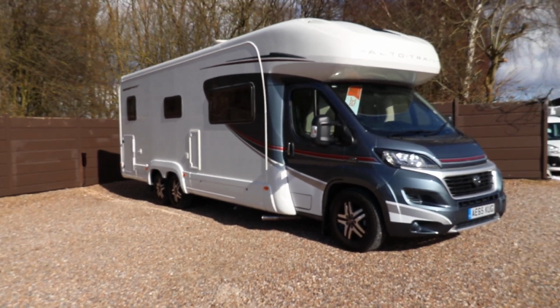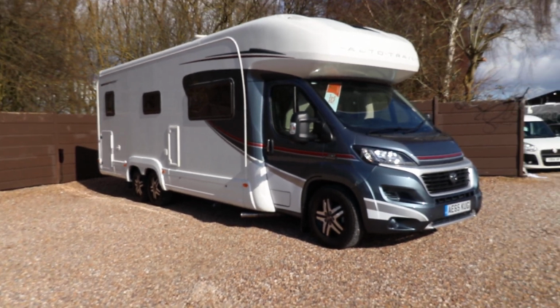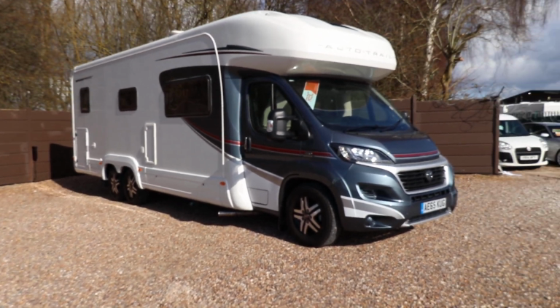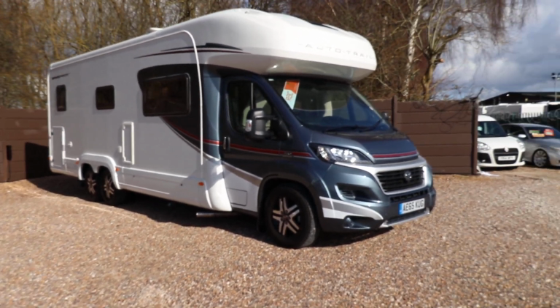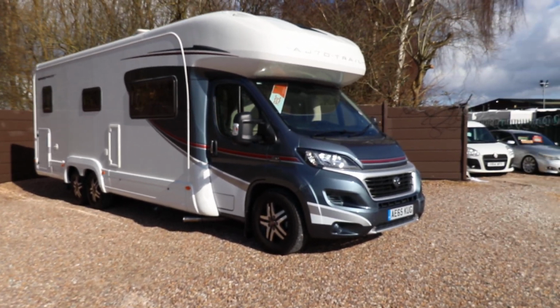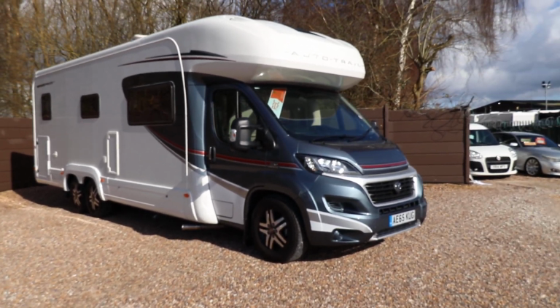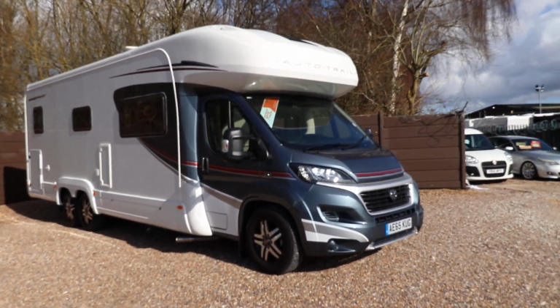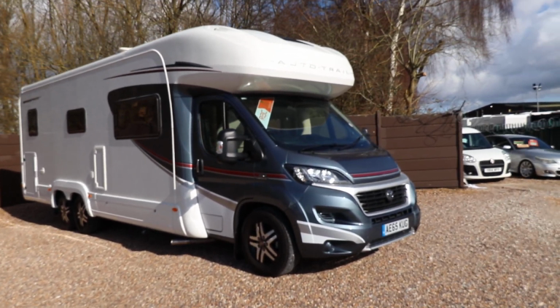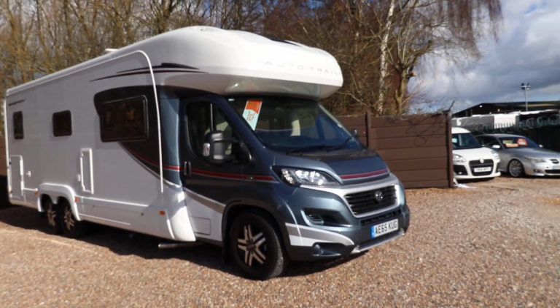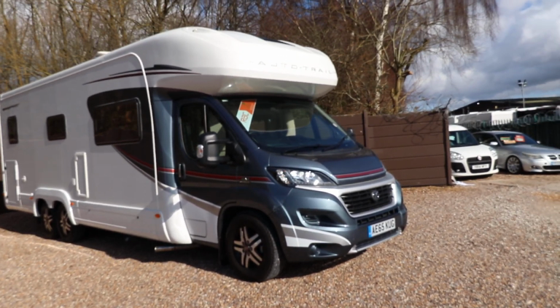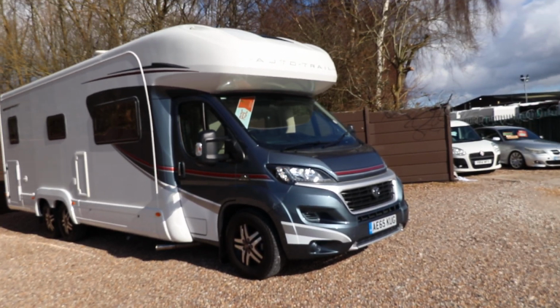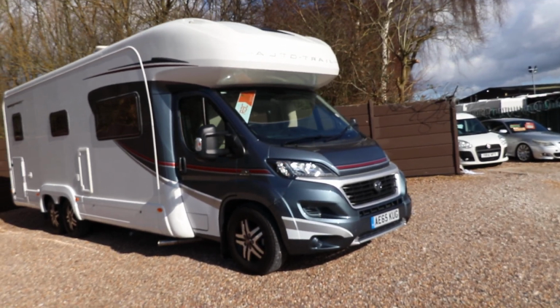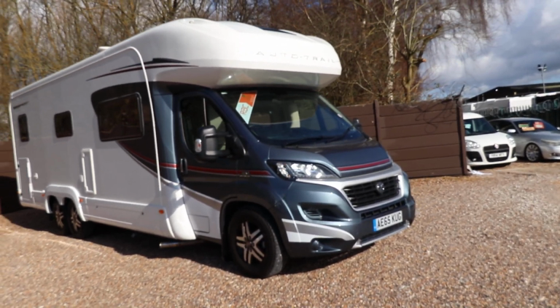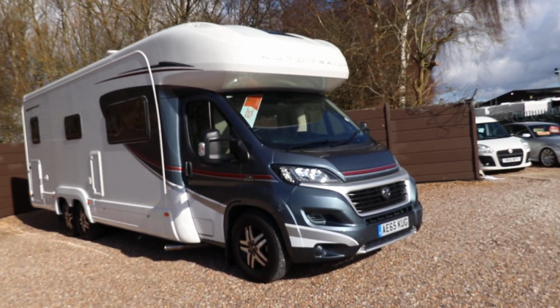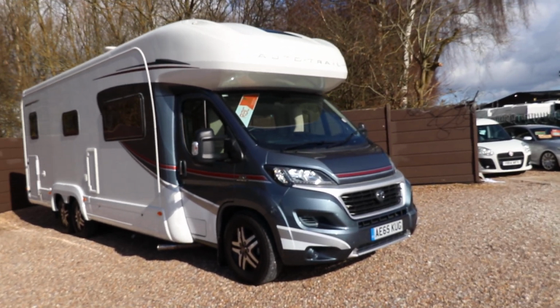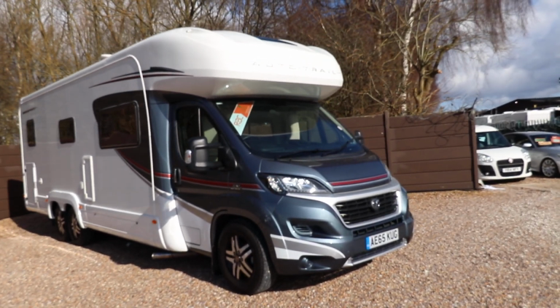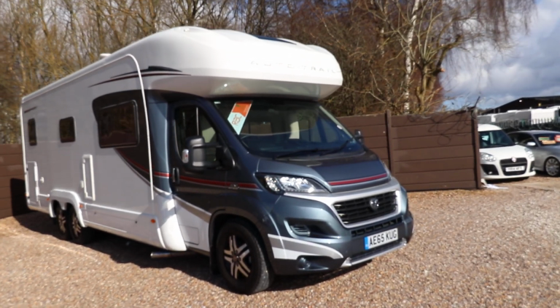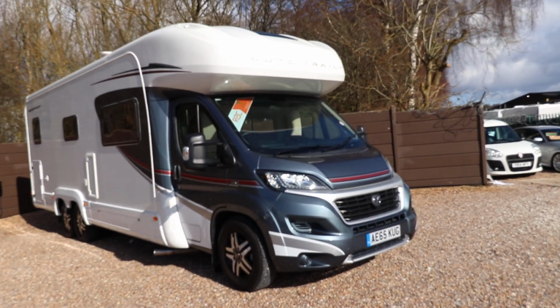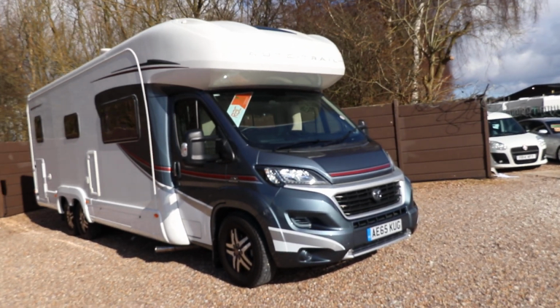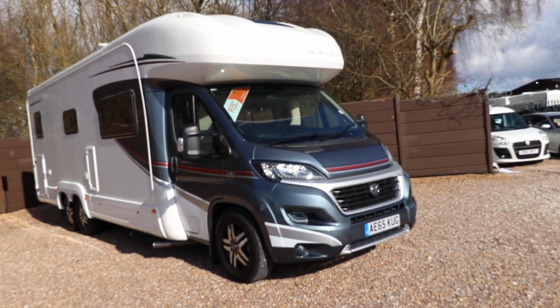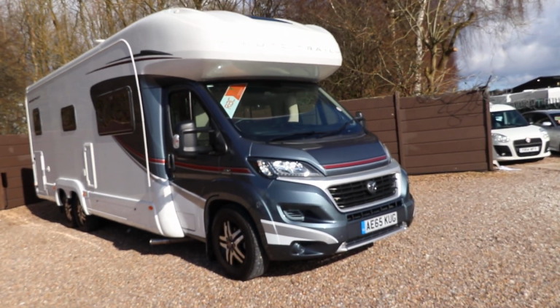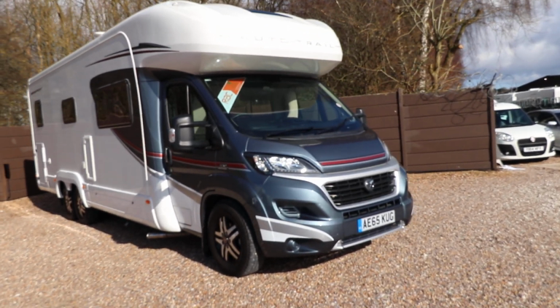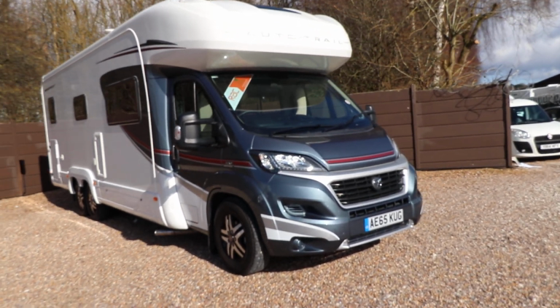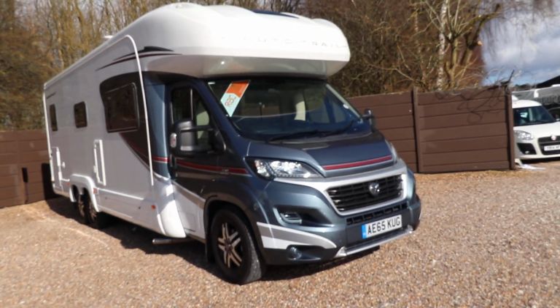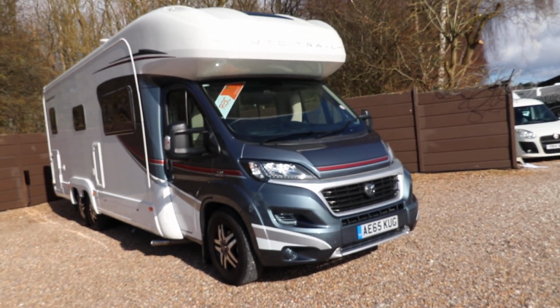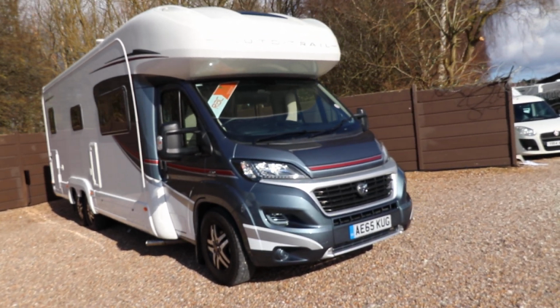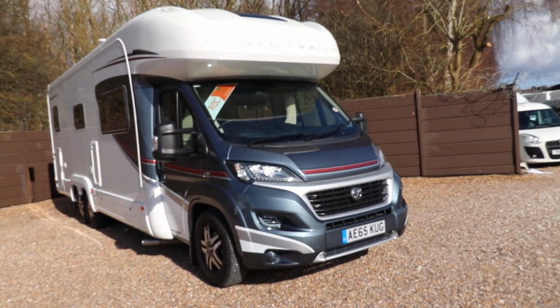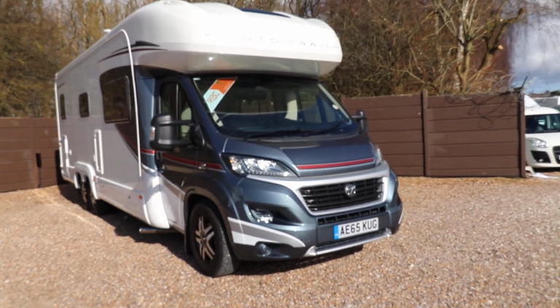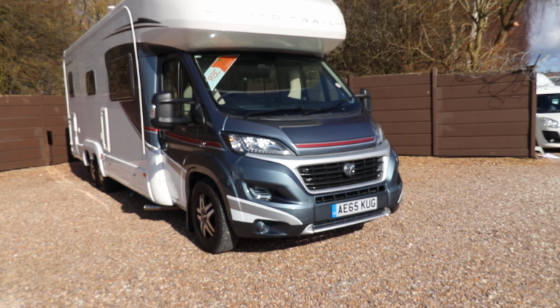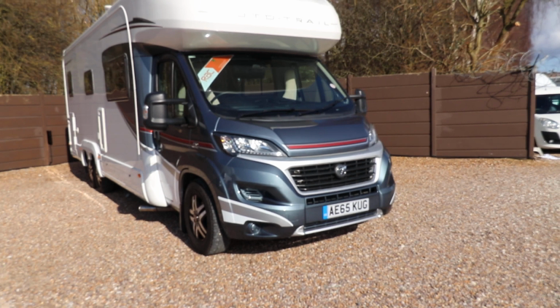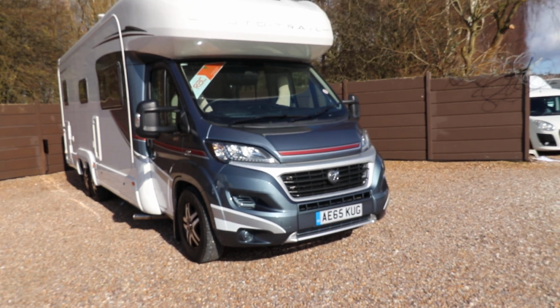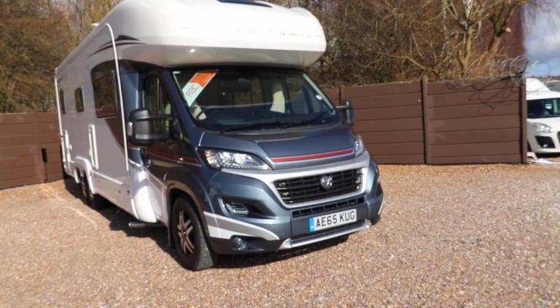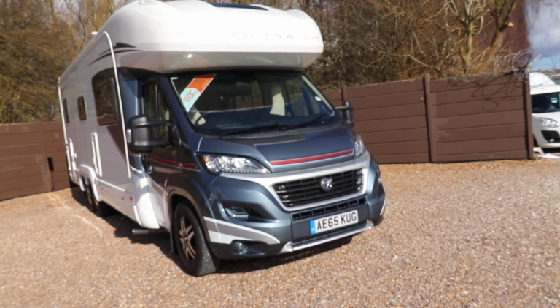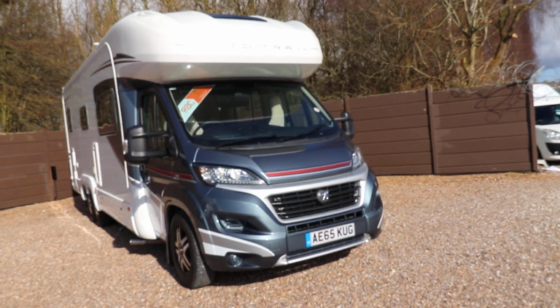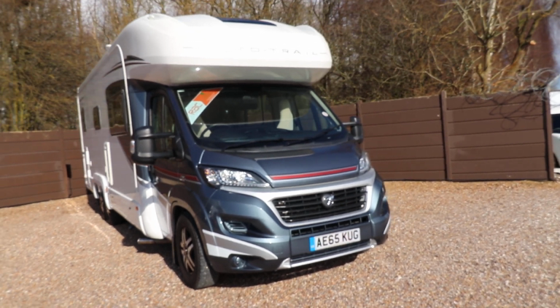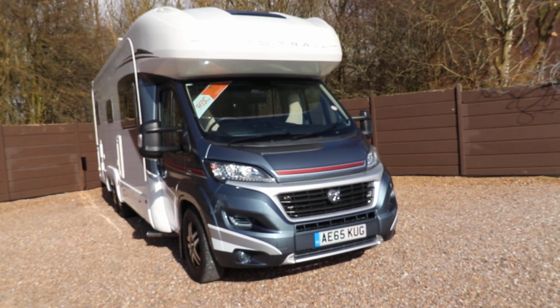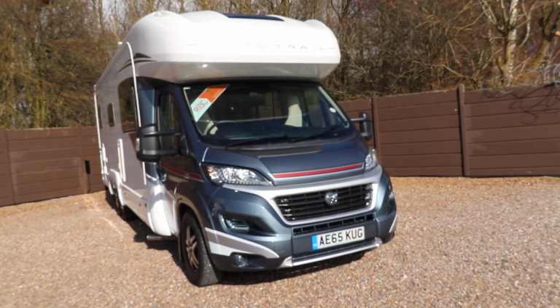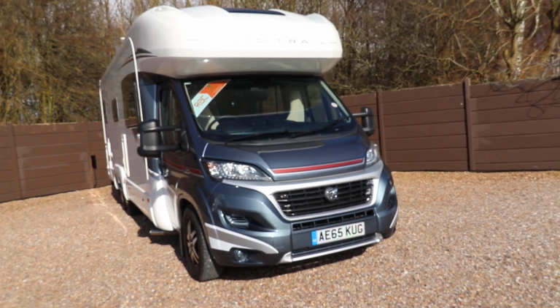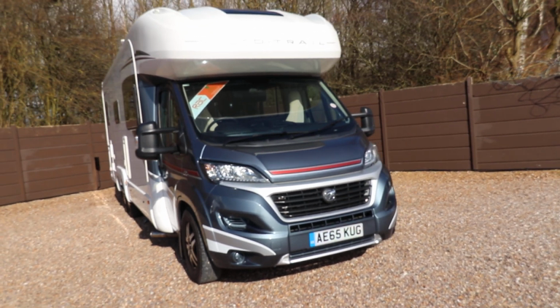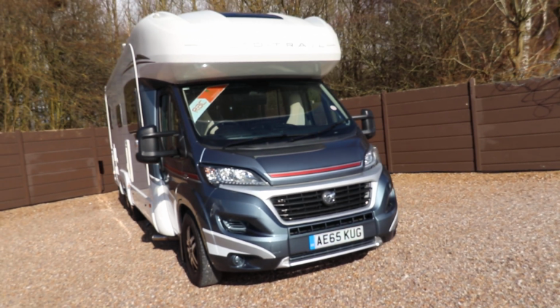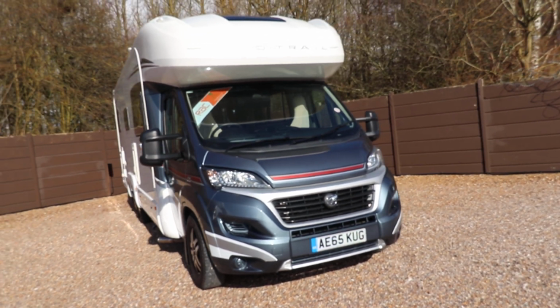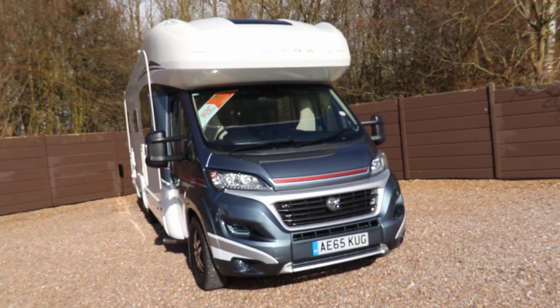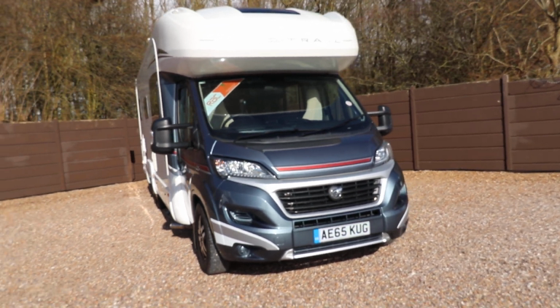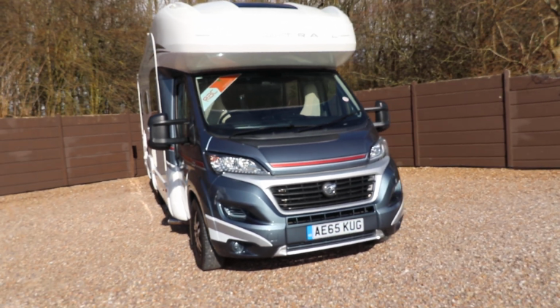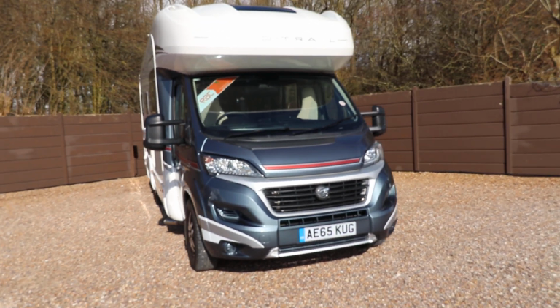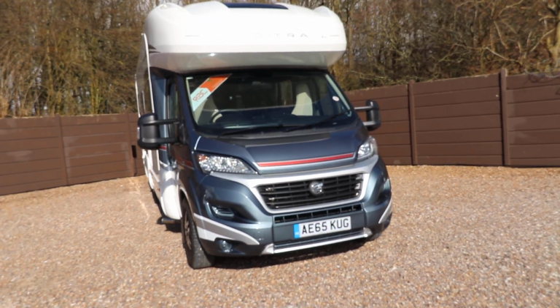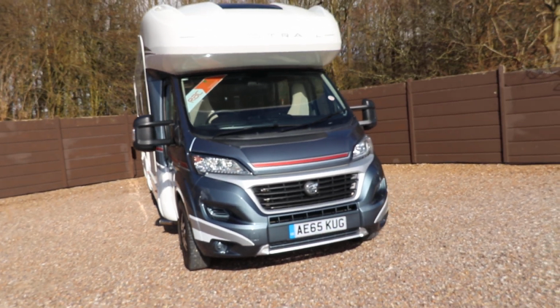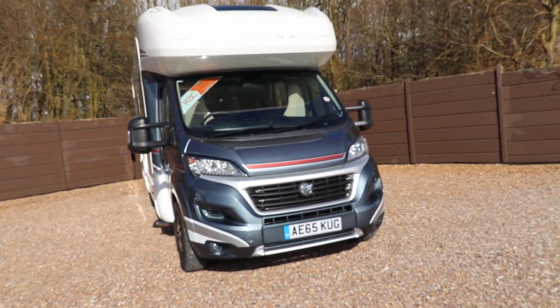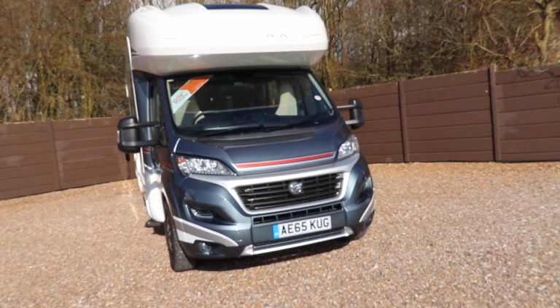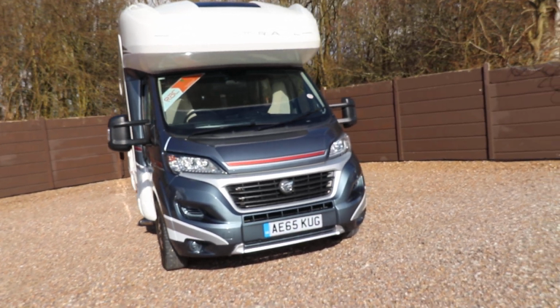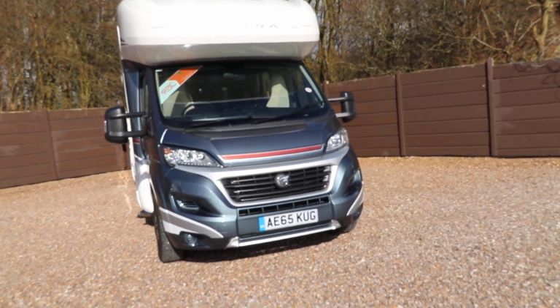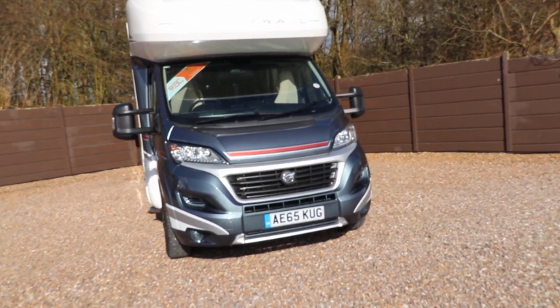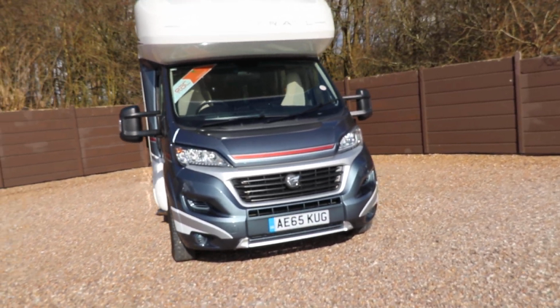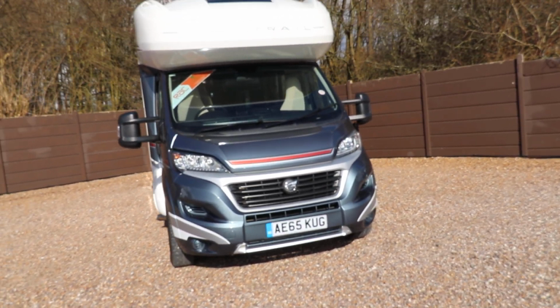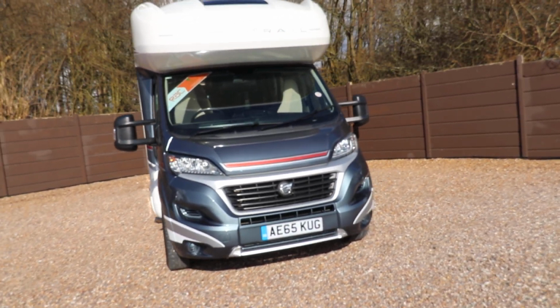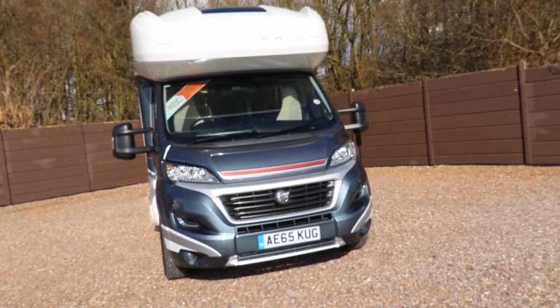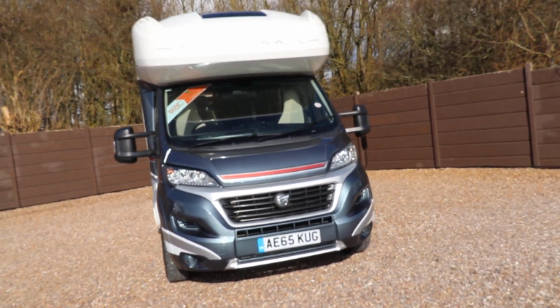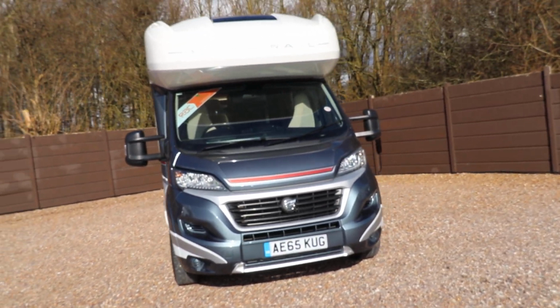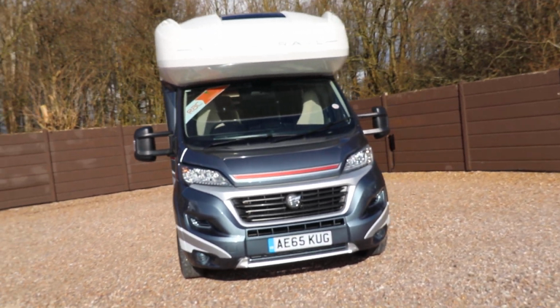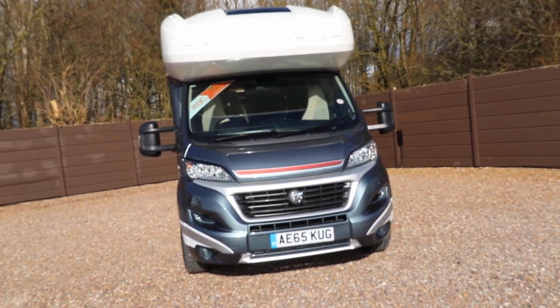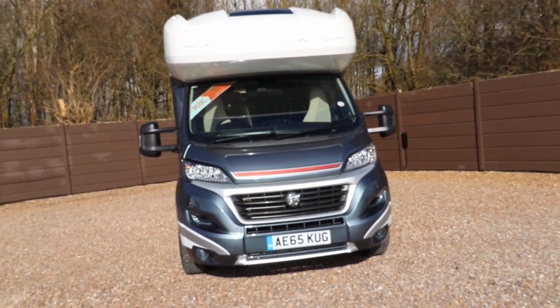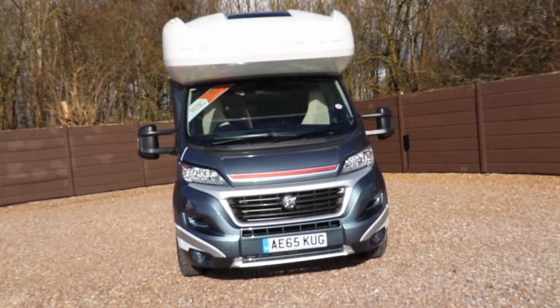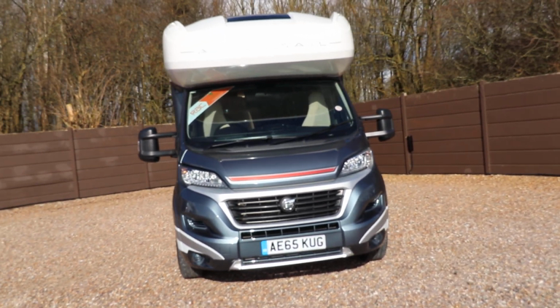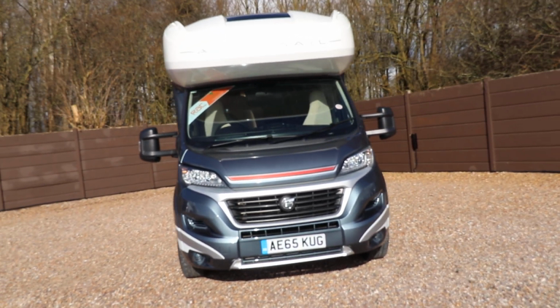Hello ladies and gentlemen, it's Dave Murdon from Oak Tree Motor Homes here. I'm going to take you around this lovely Auto Trail Chieftain that we've got in stock.